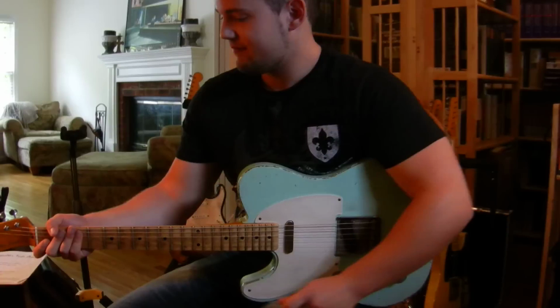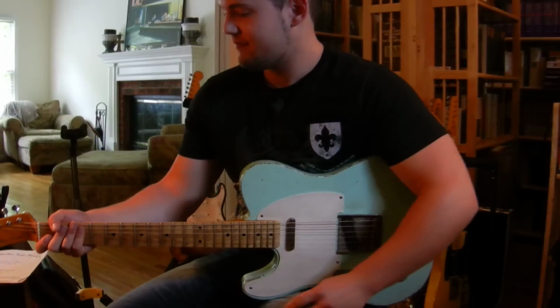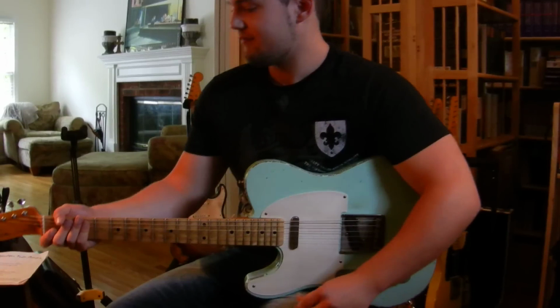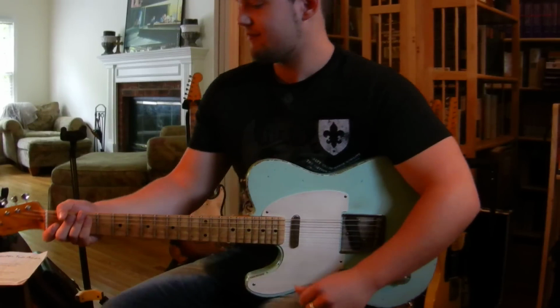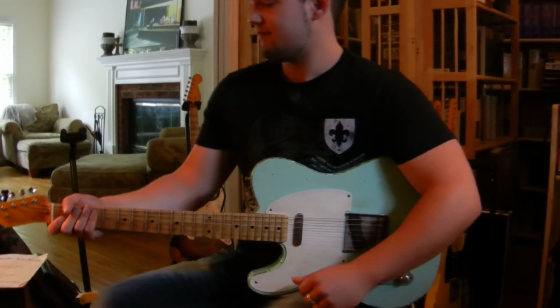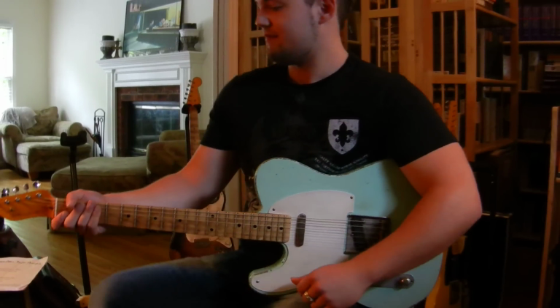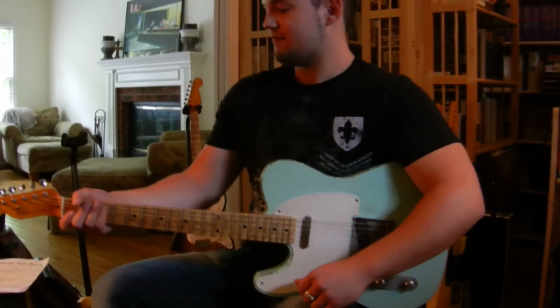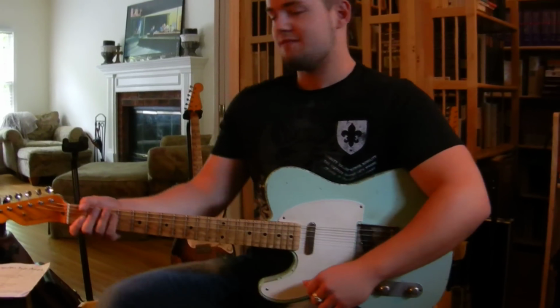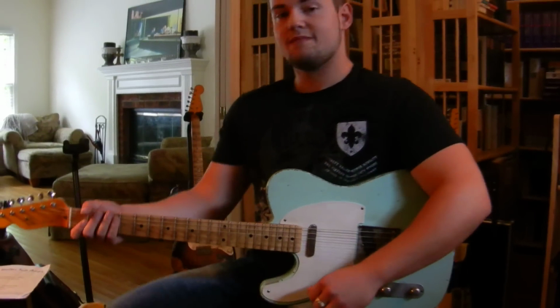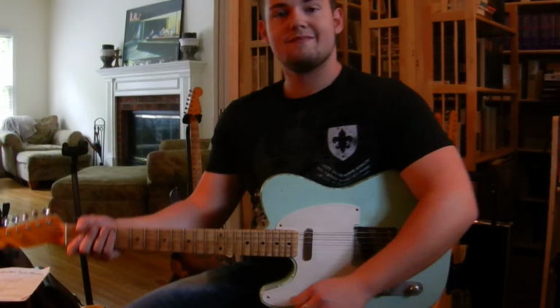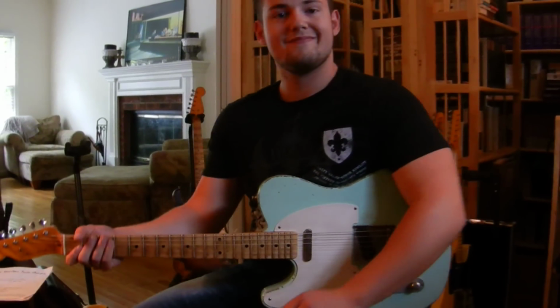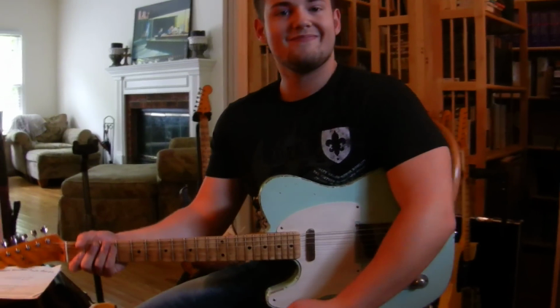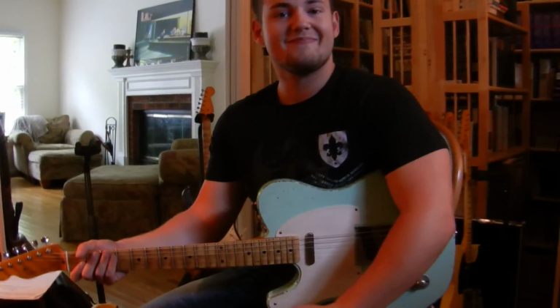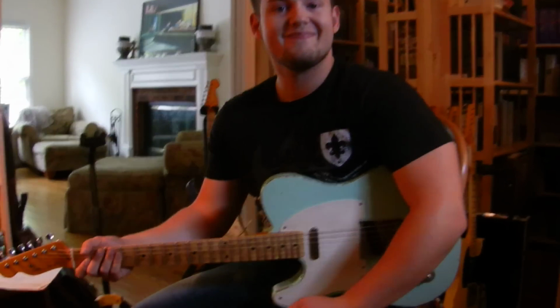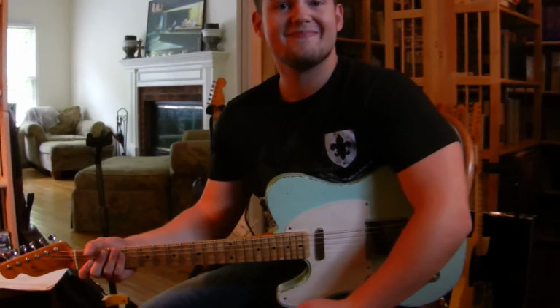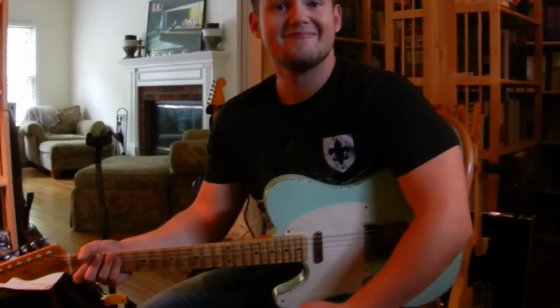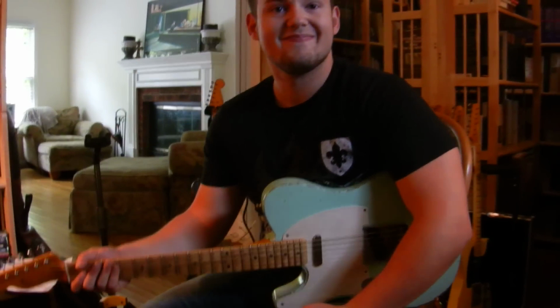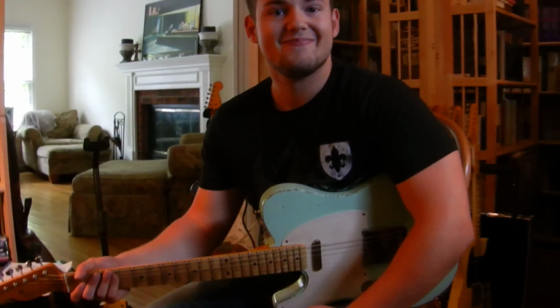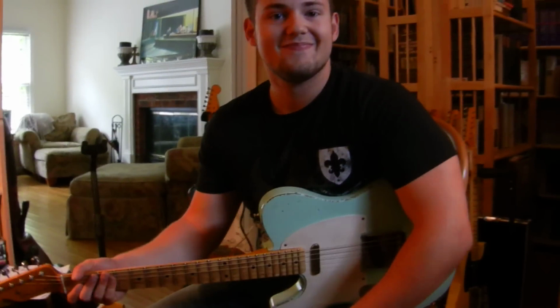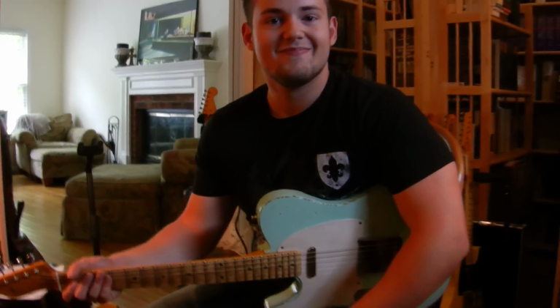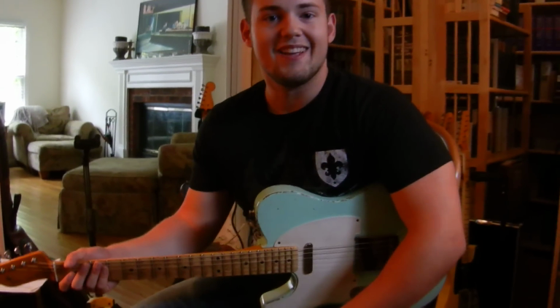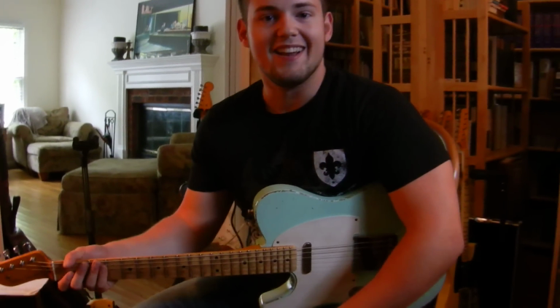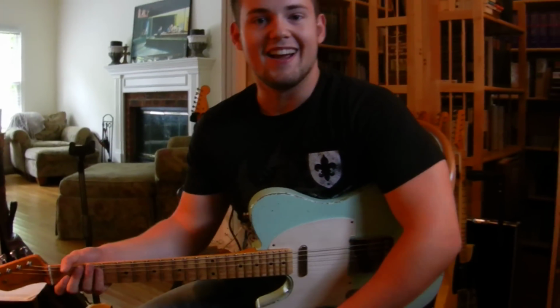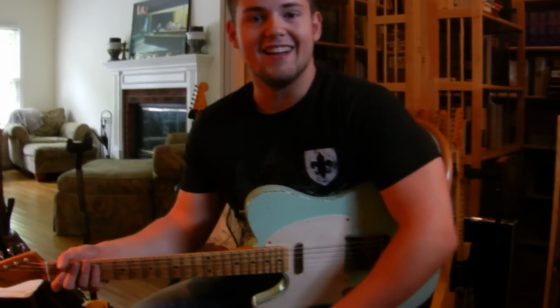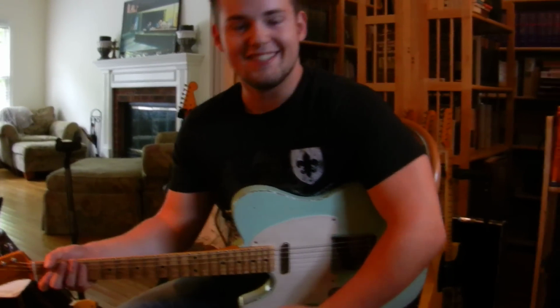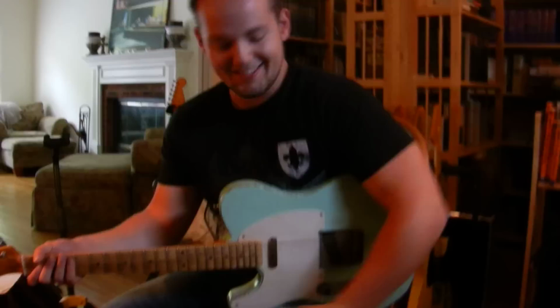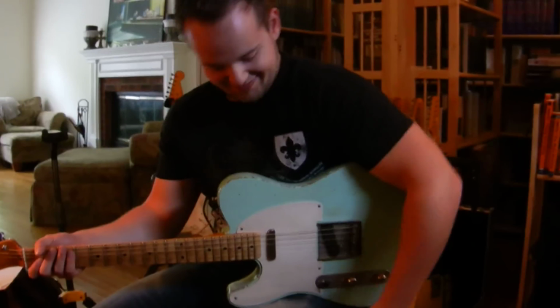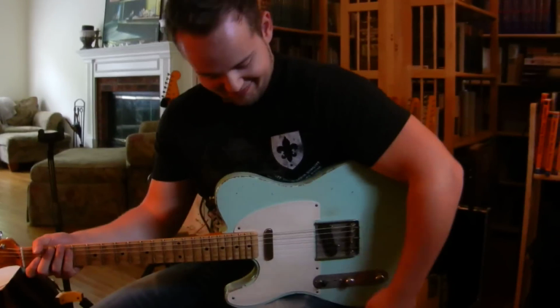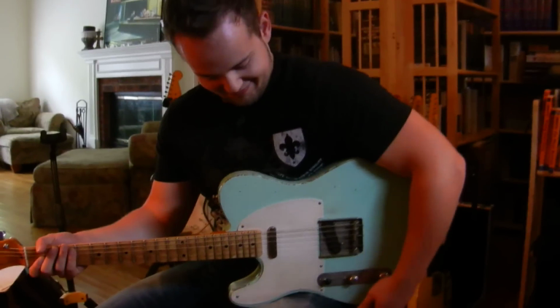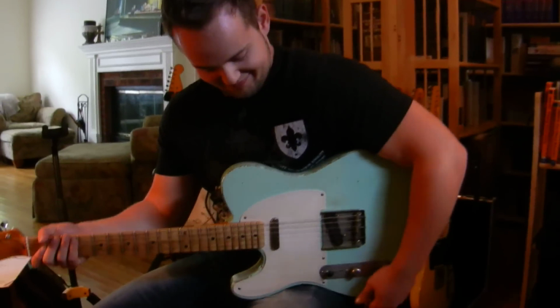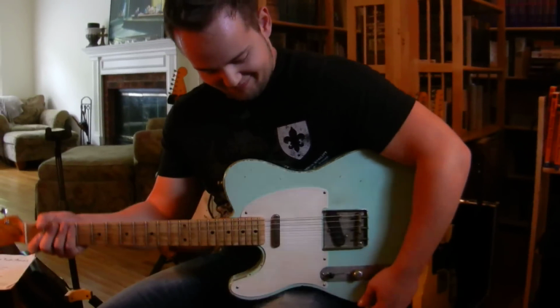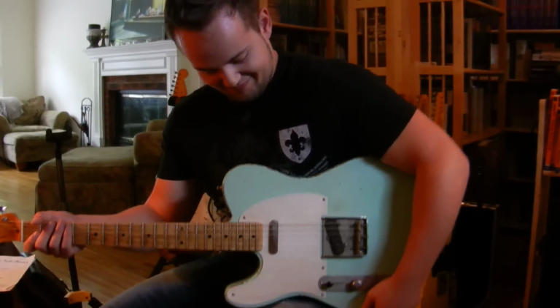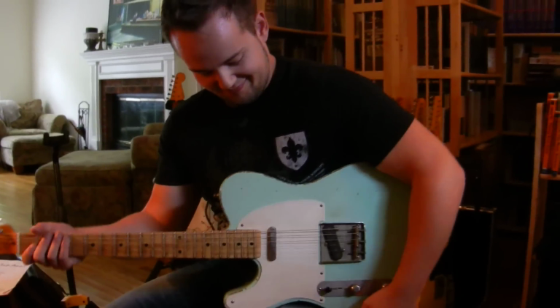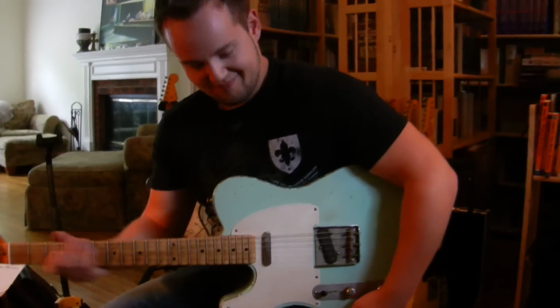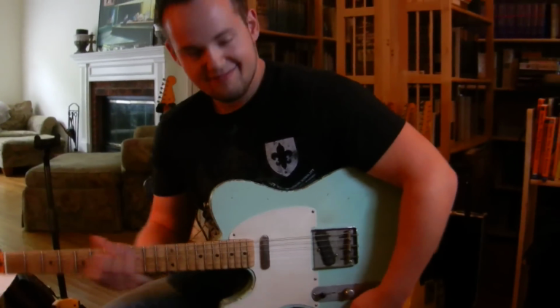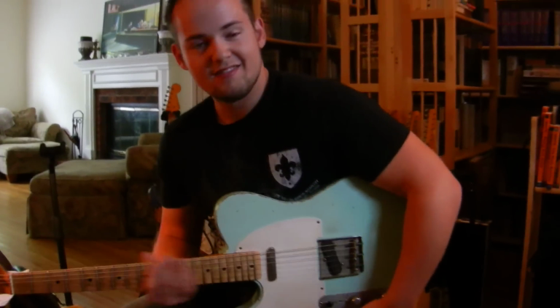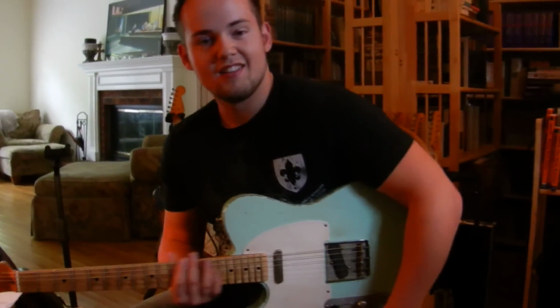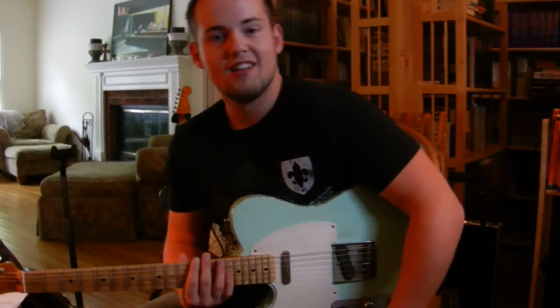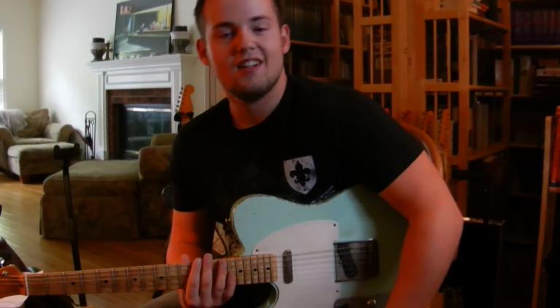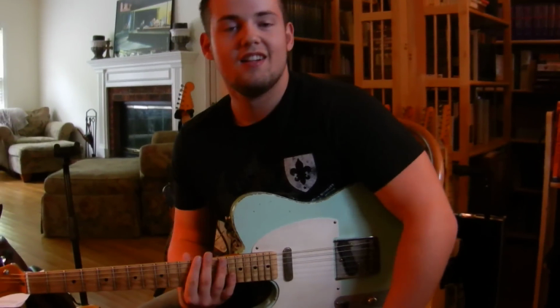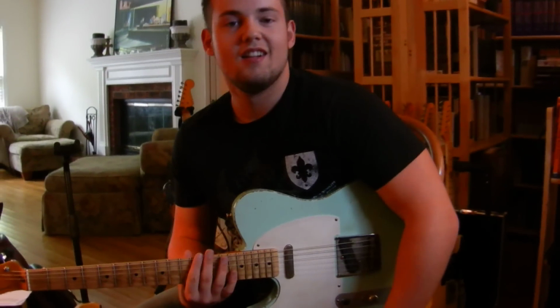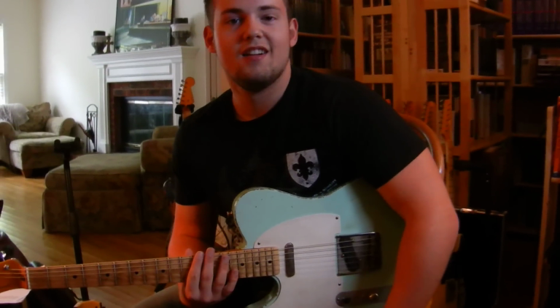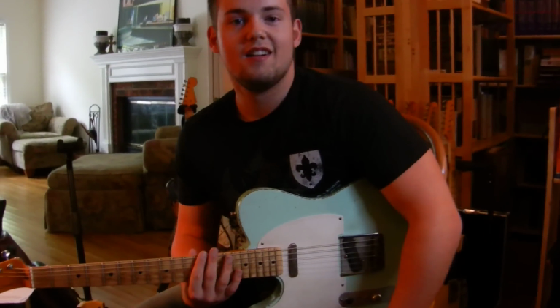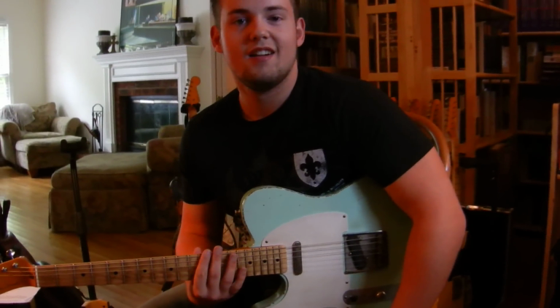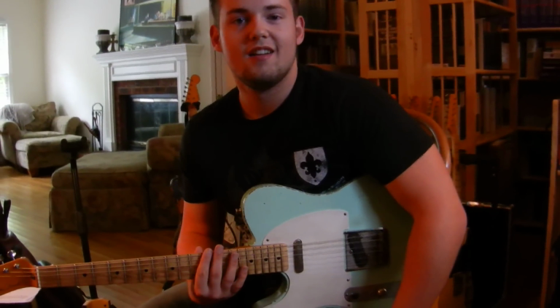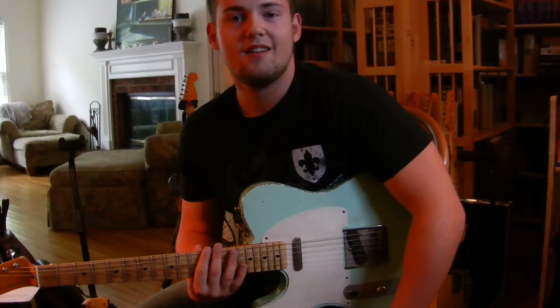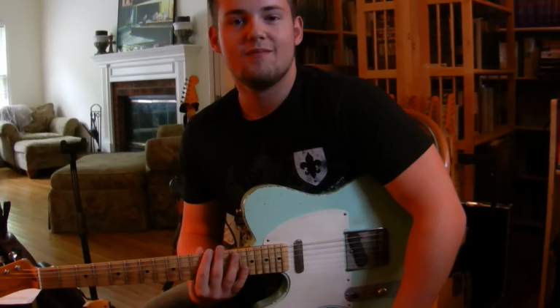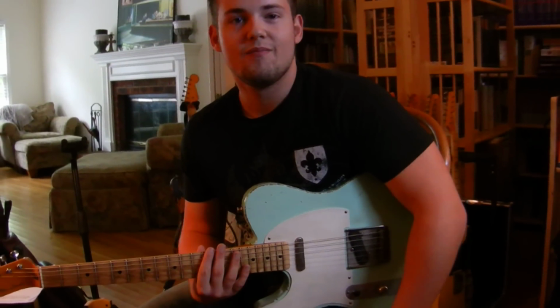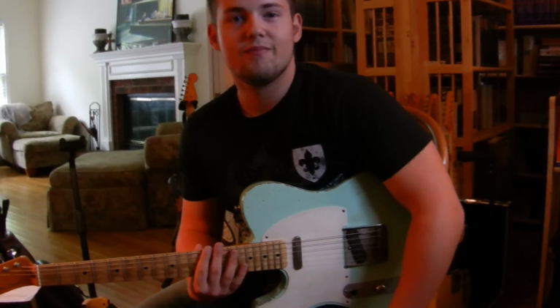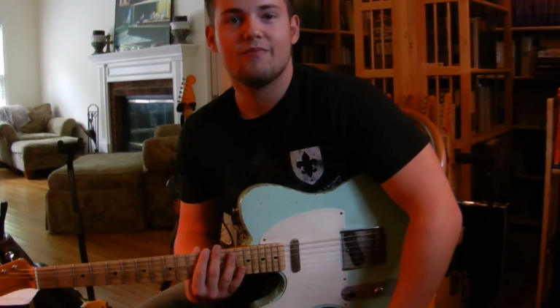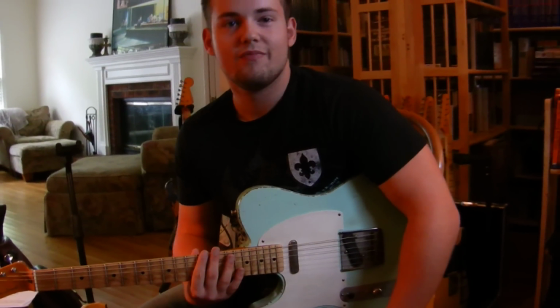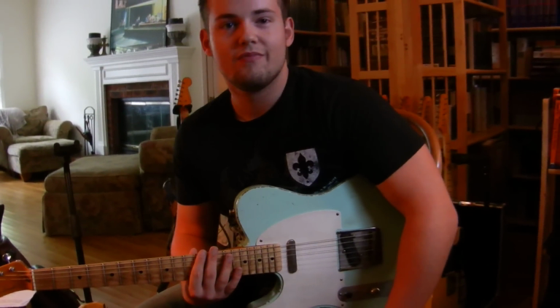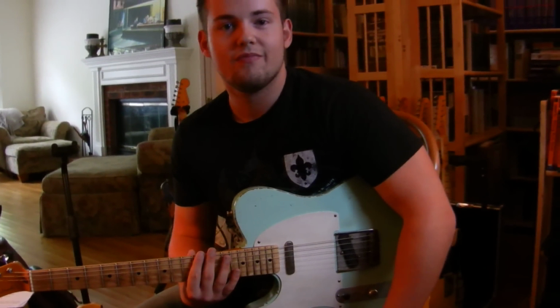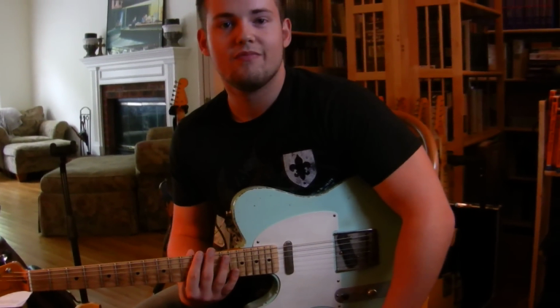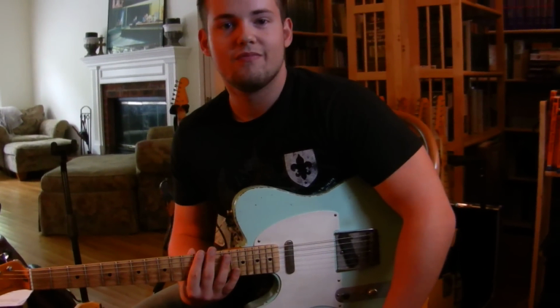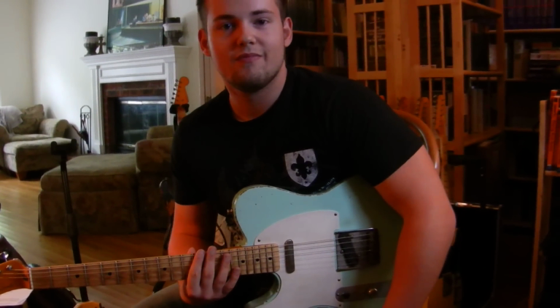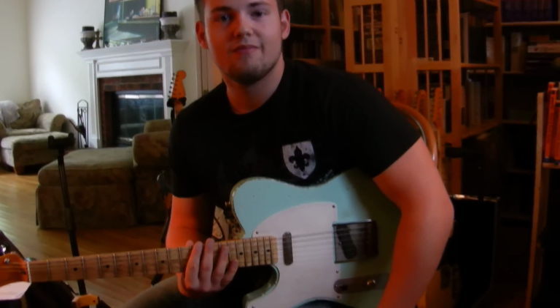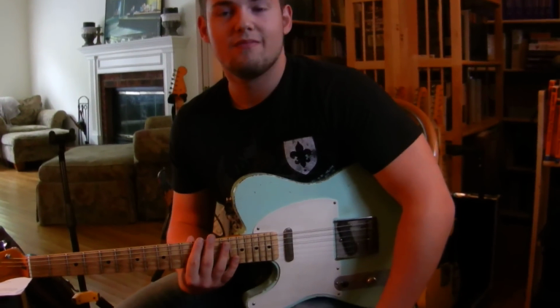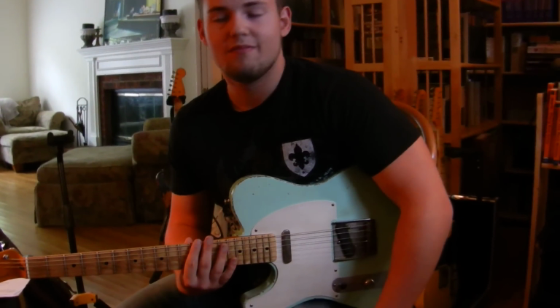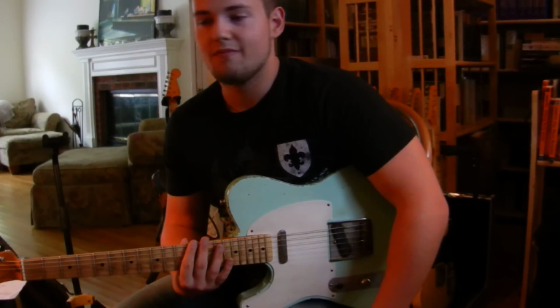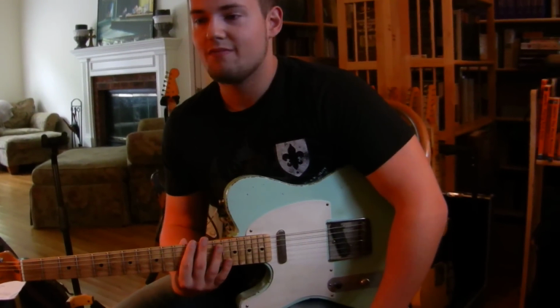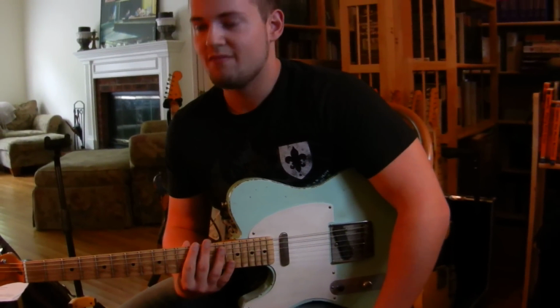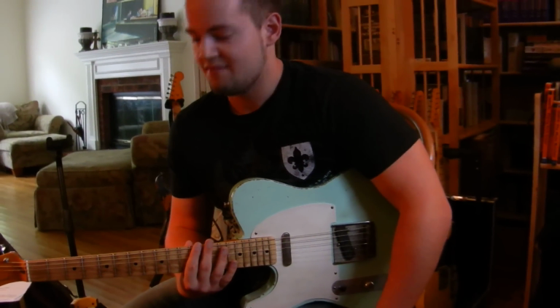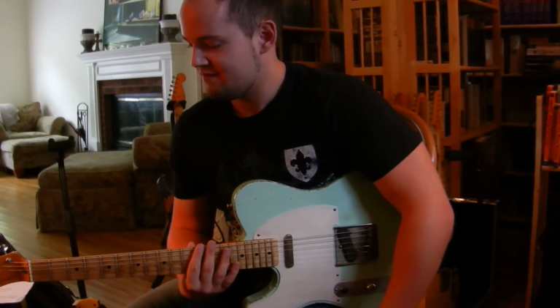I'm here with my friend Stefan LaPlante. I wanted to ask you some questions about your Kelton Suede guitar.